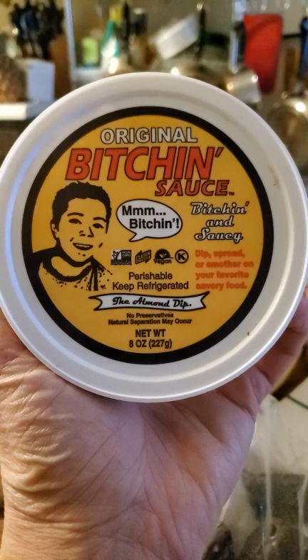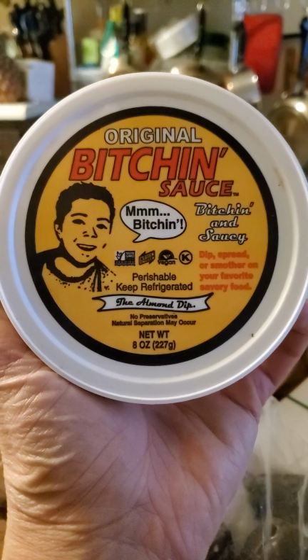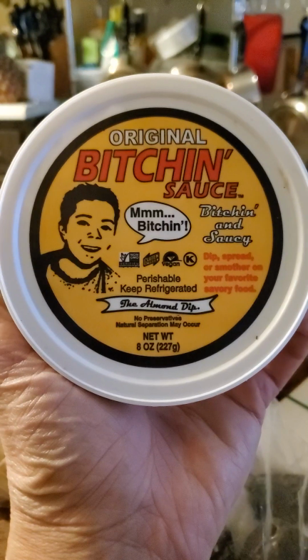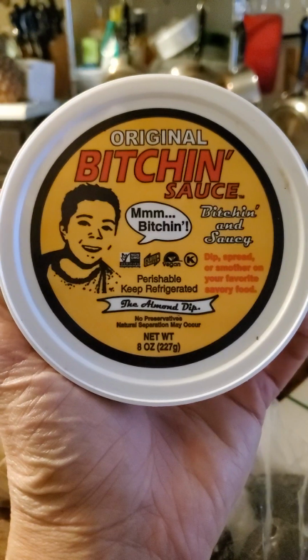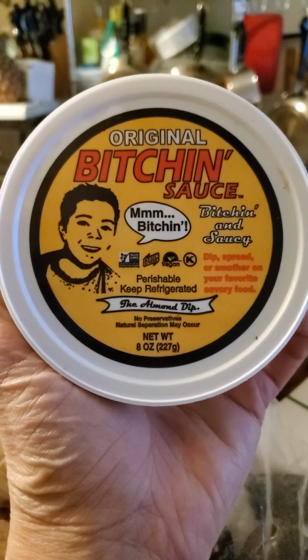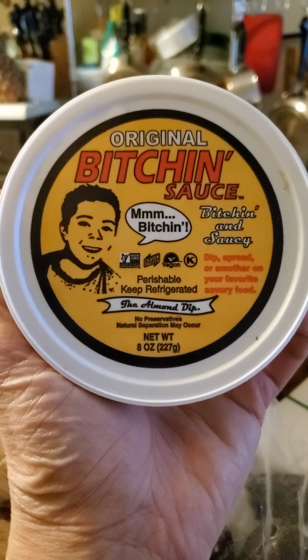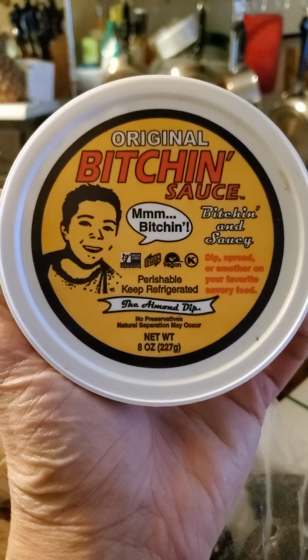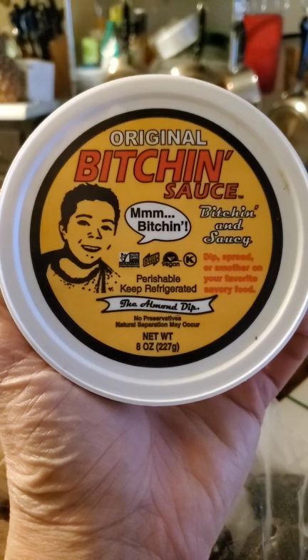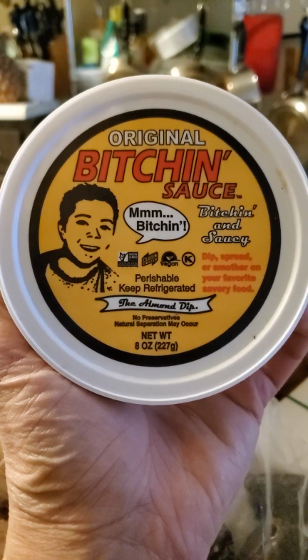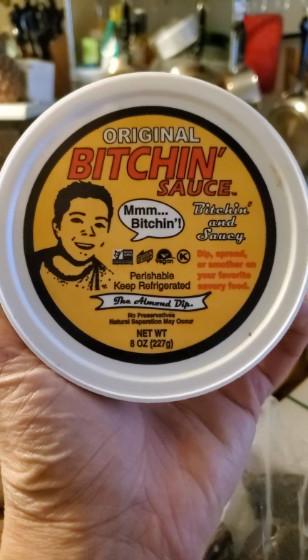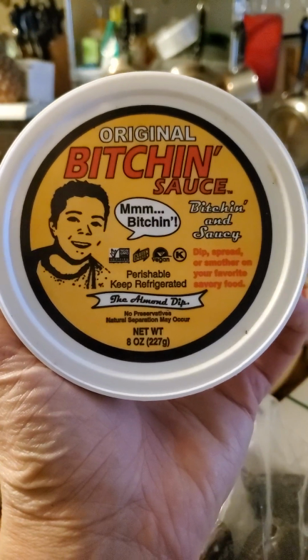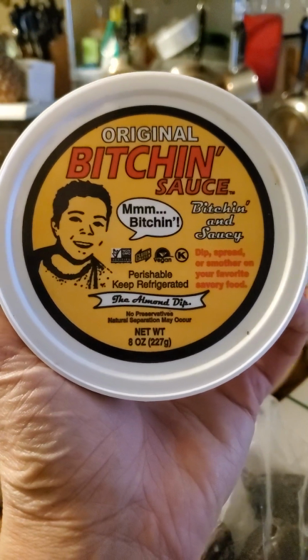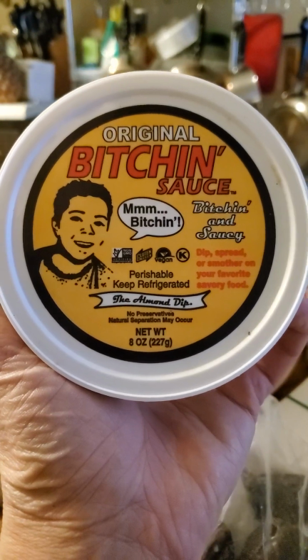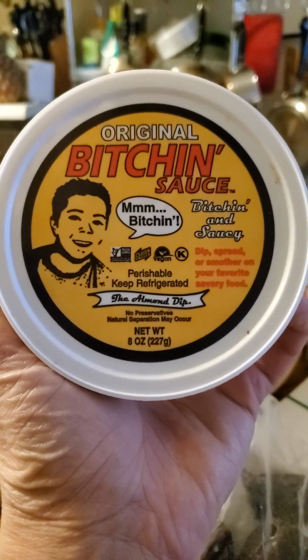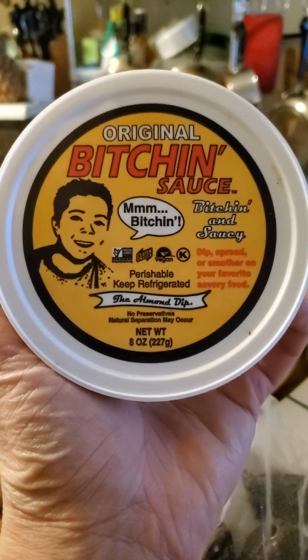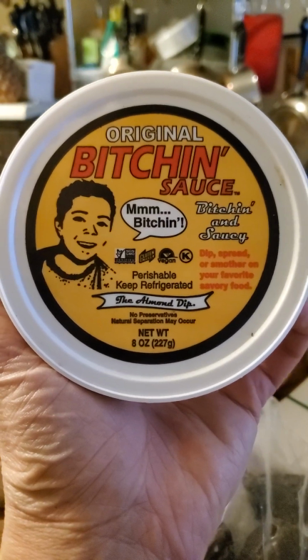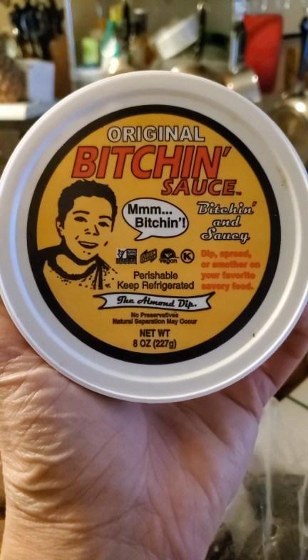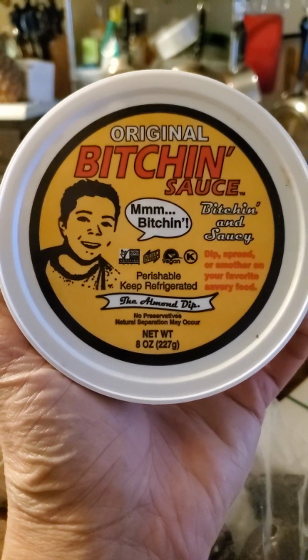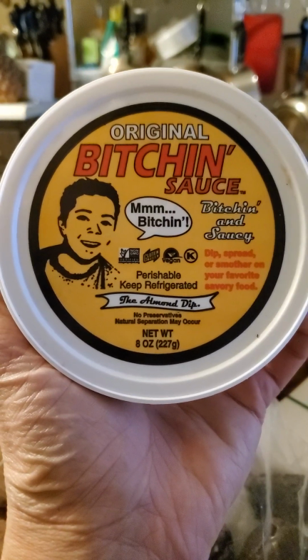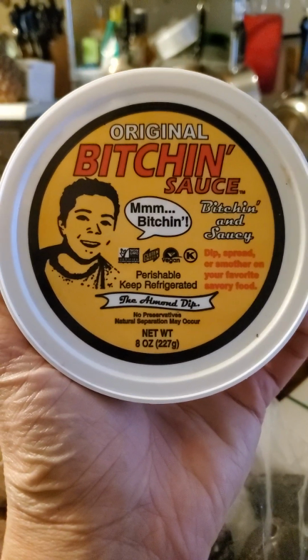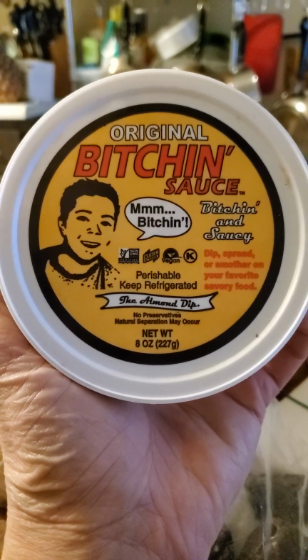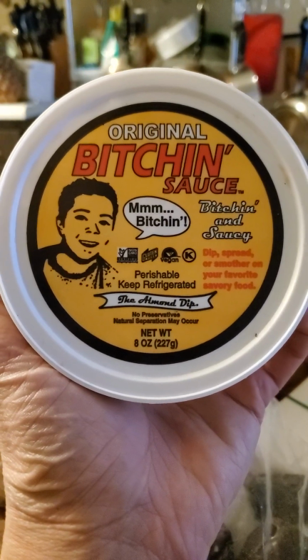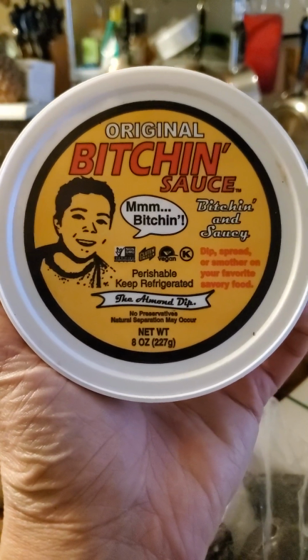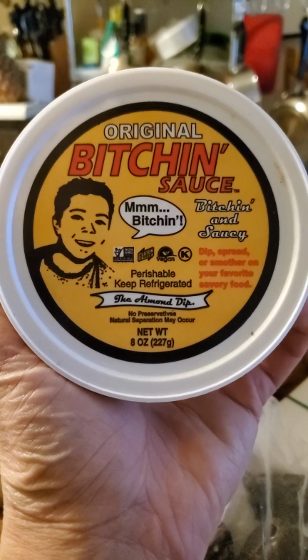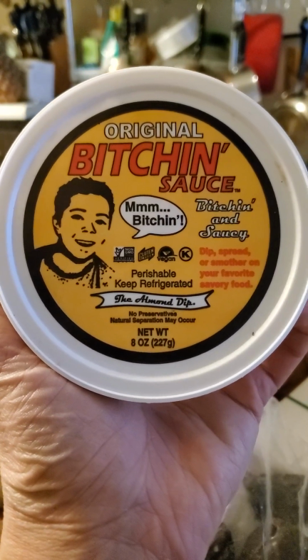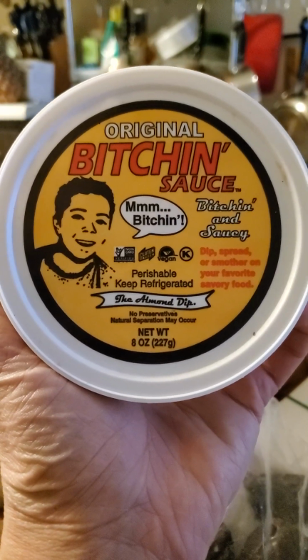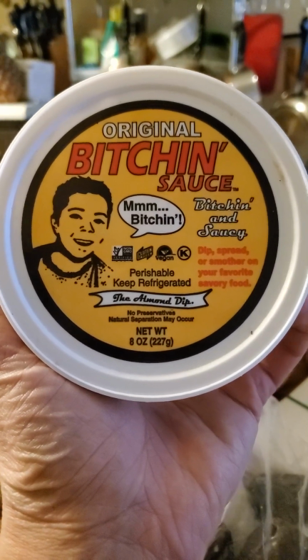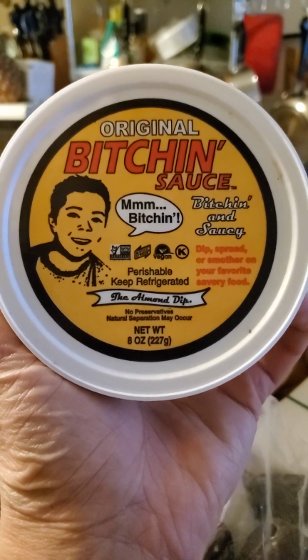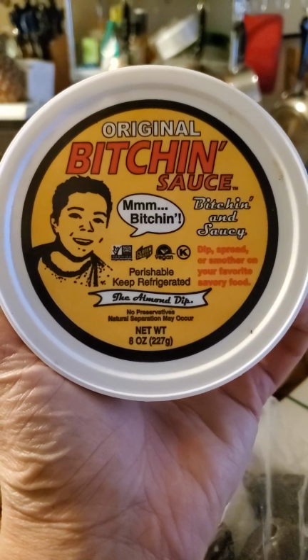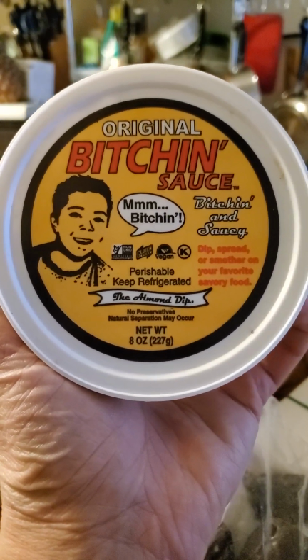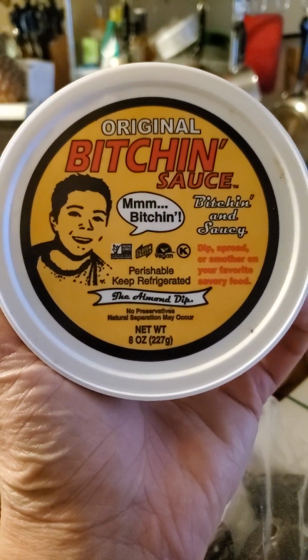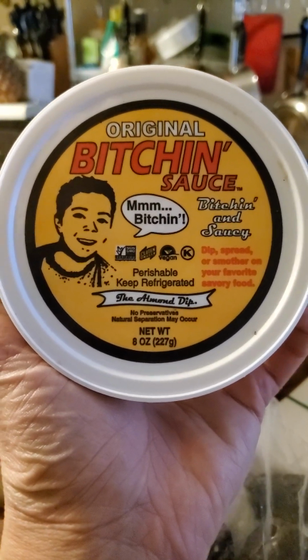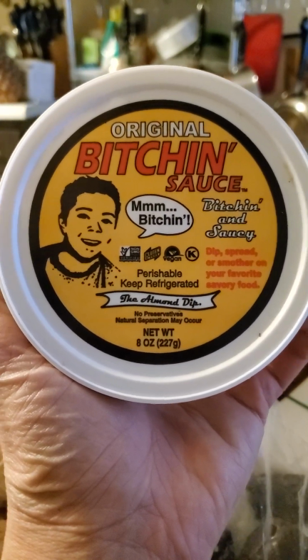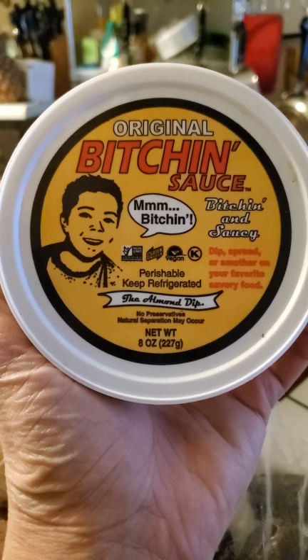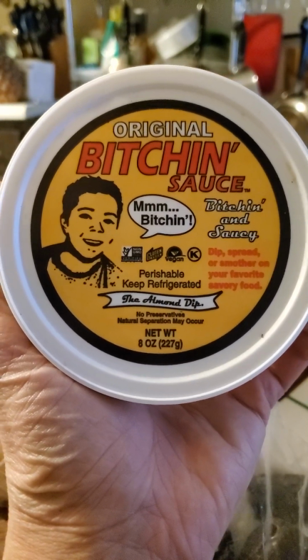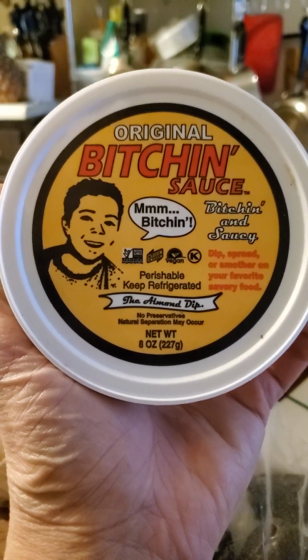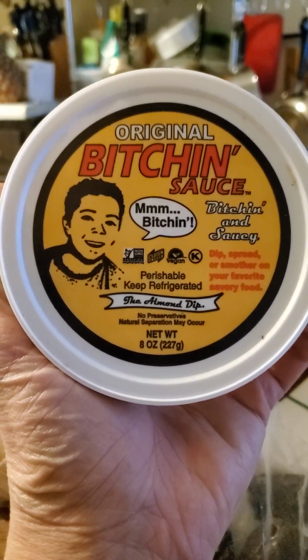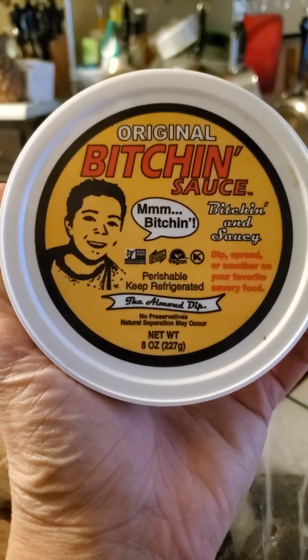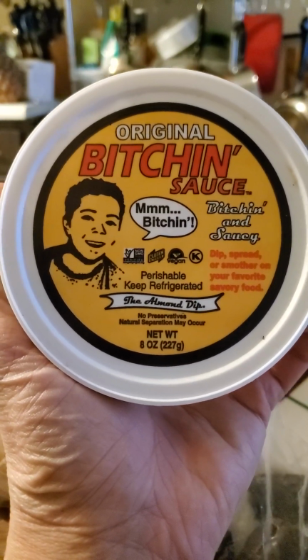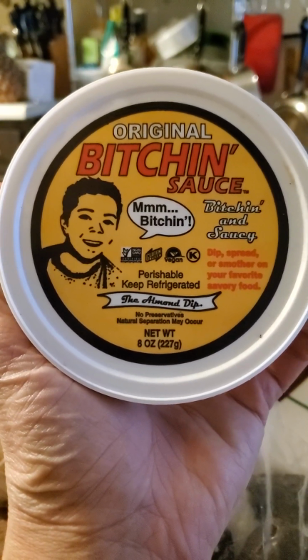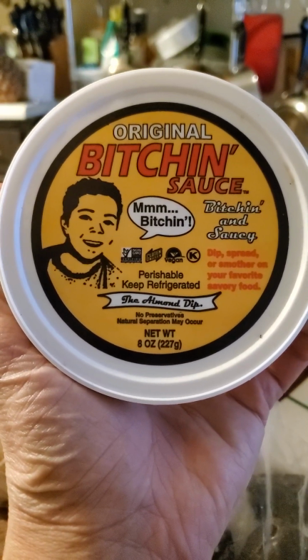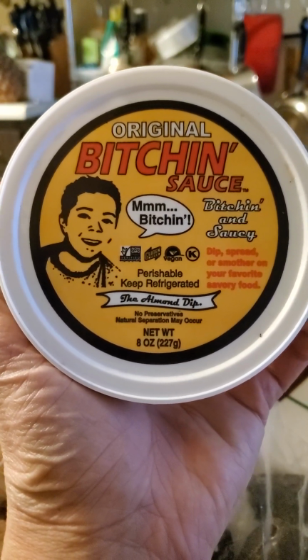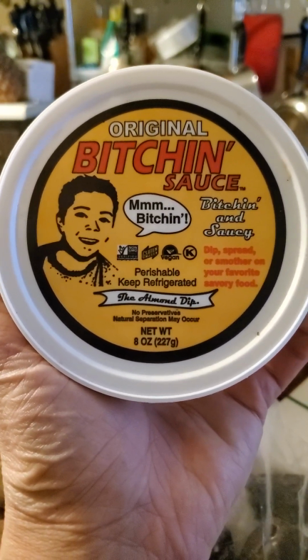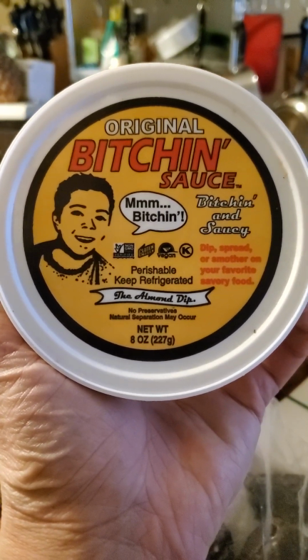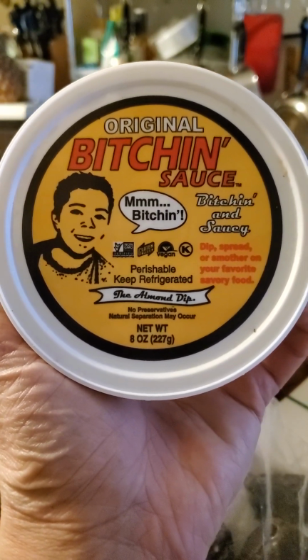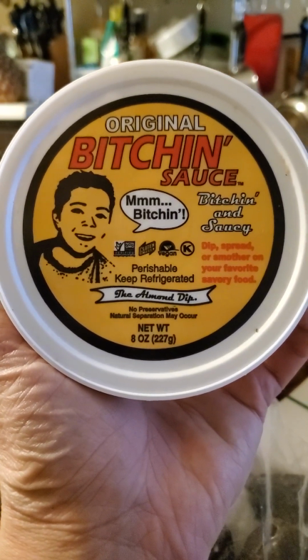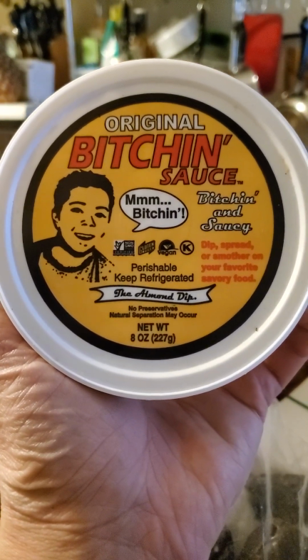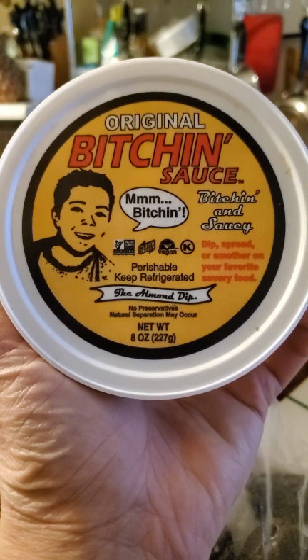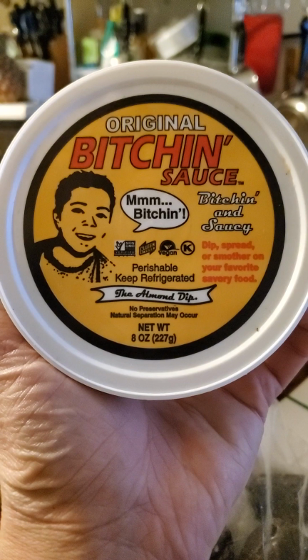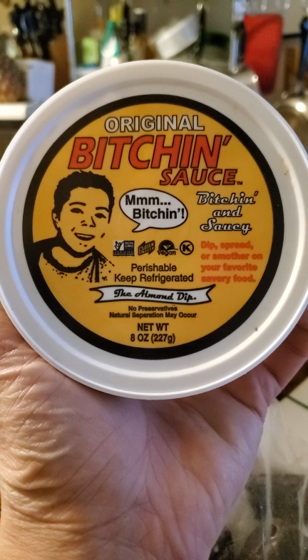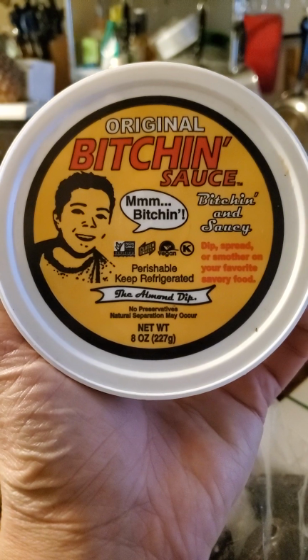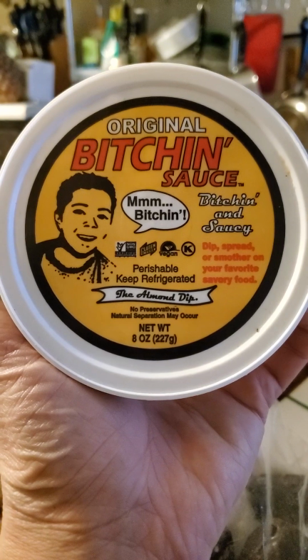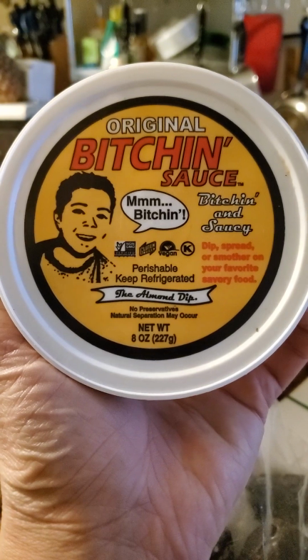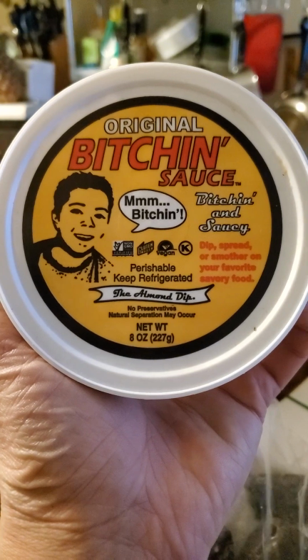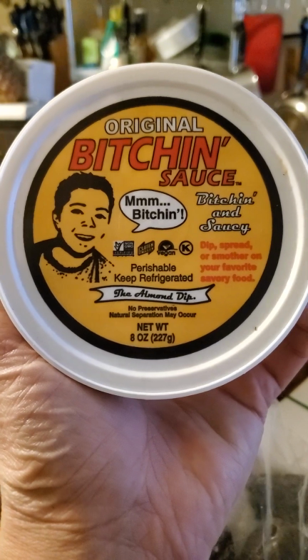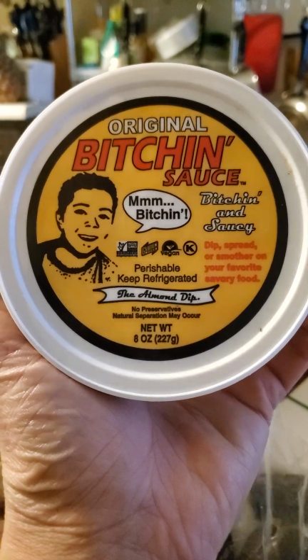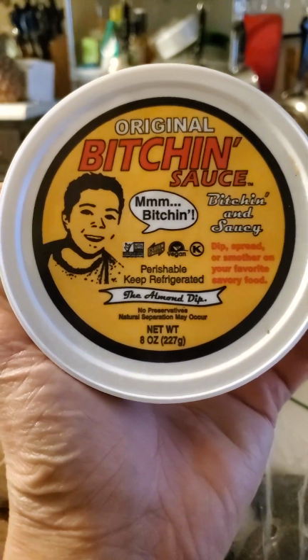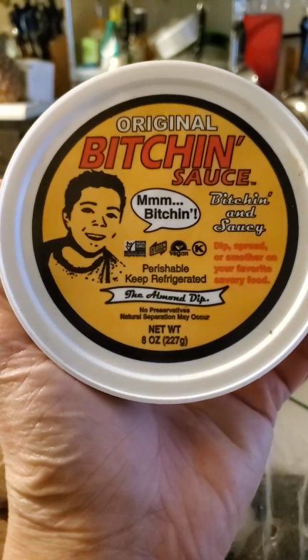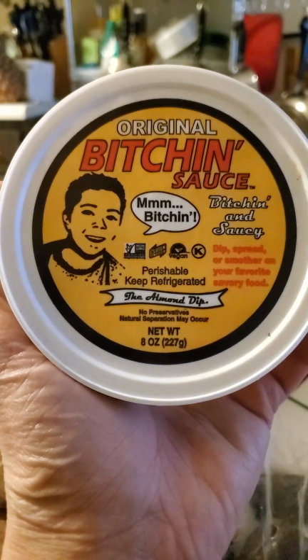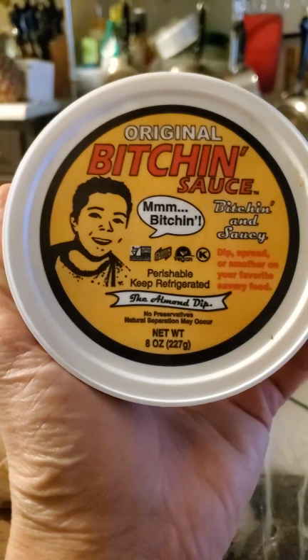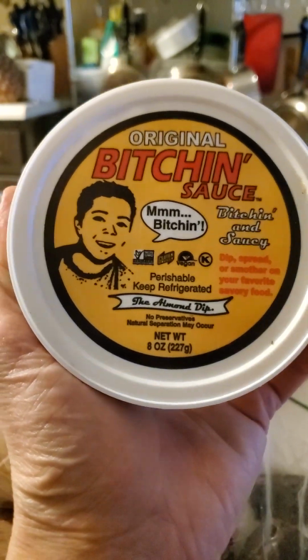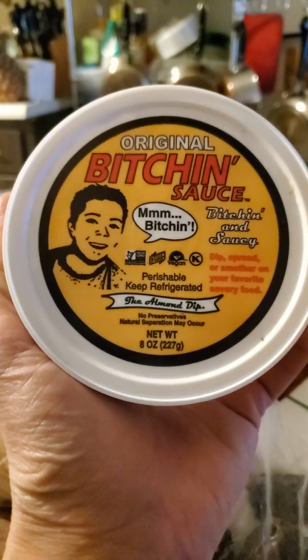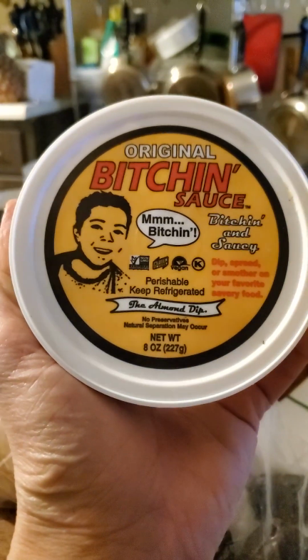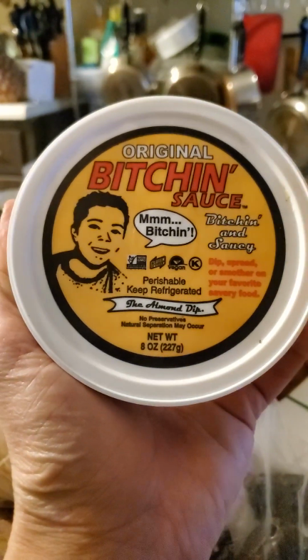This review is of original Bitchin' Sauce, the almond dip — Bitchin' and Saucy.